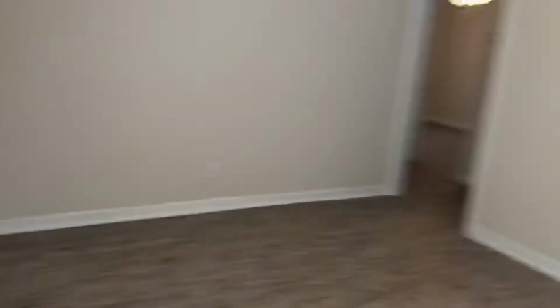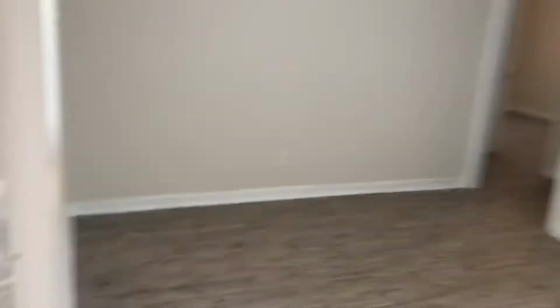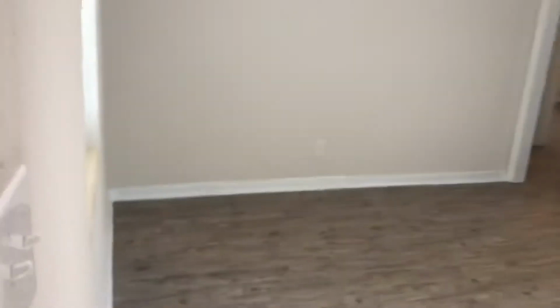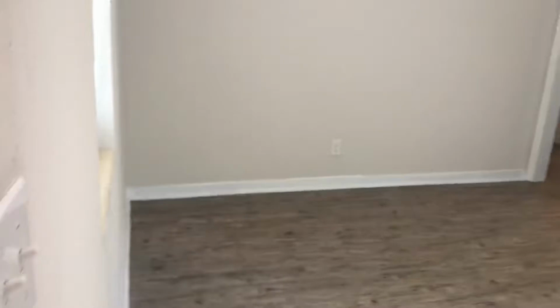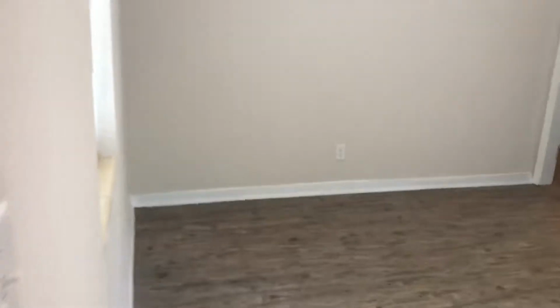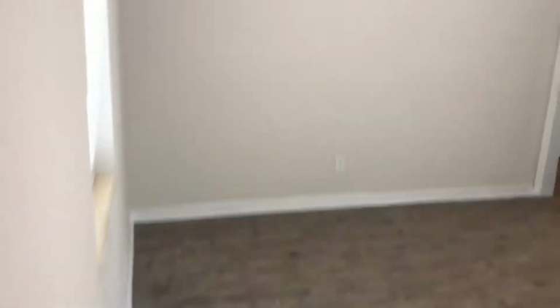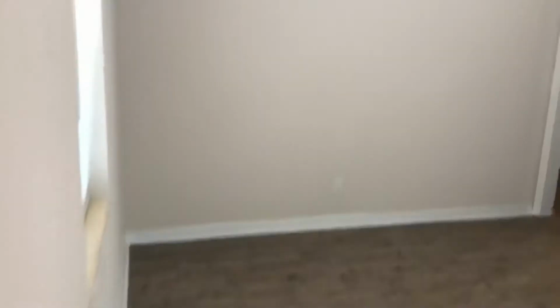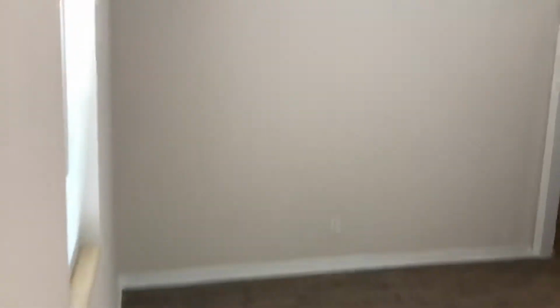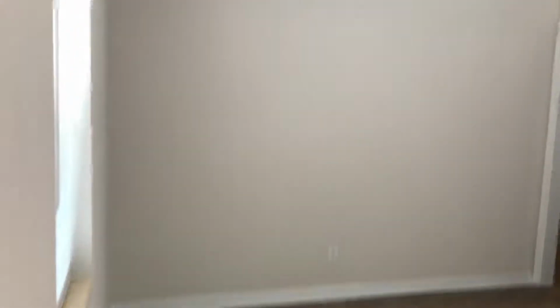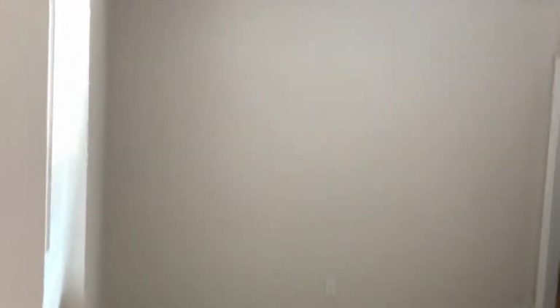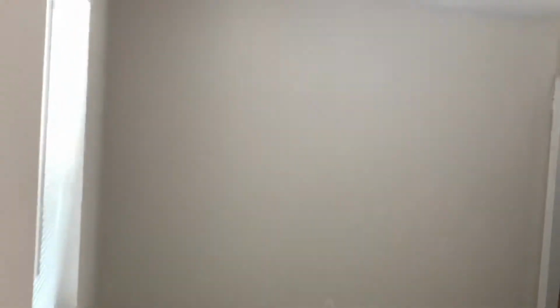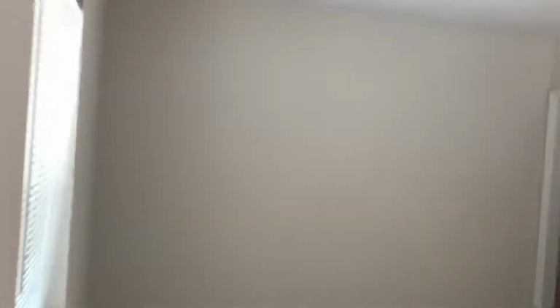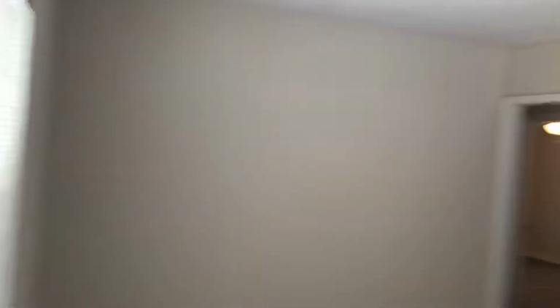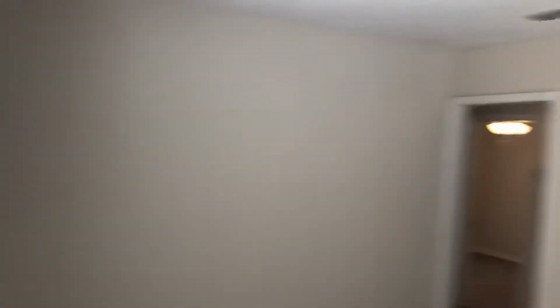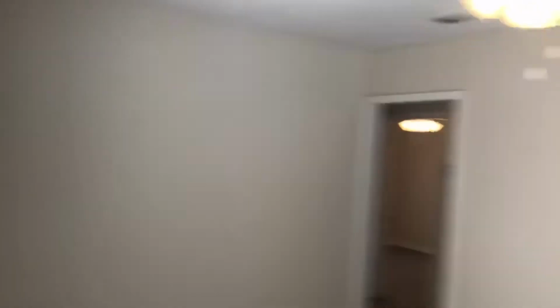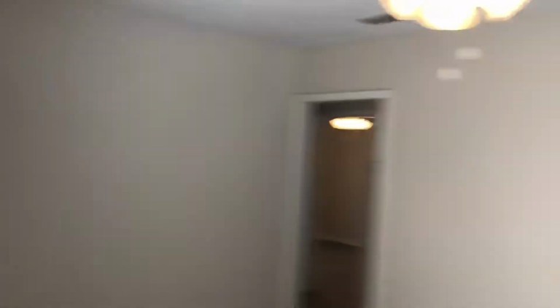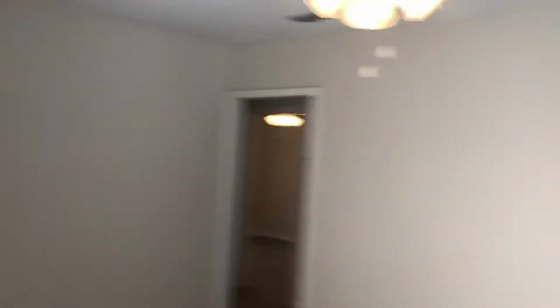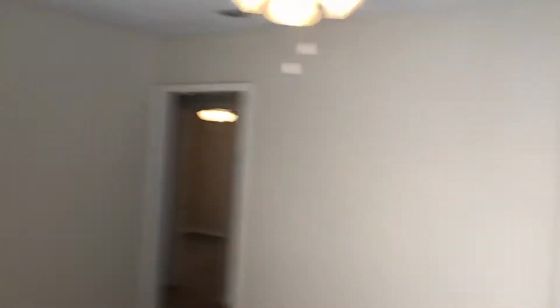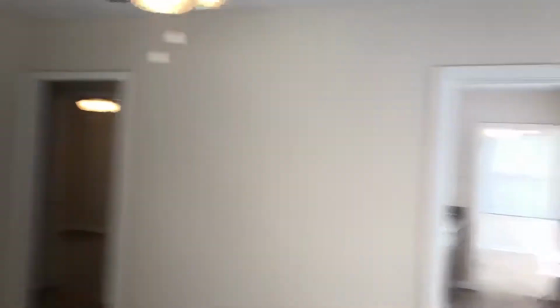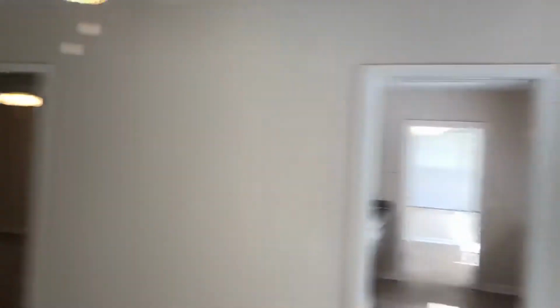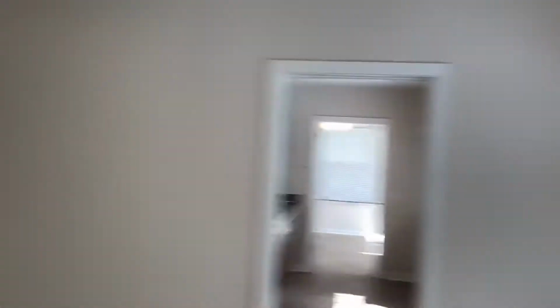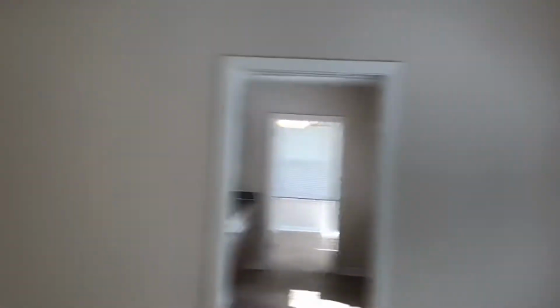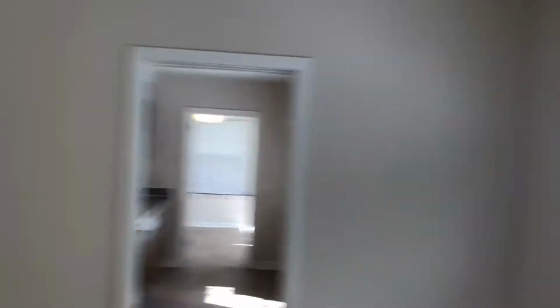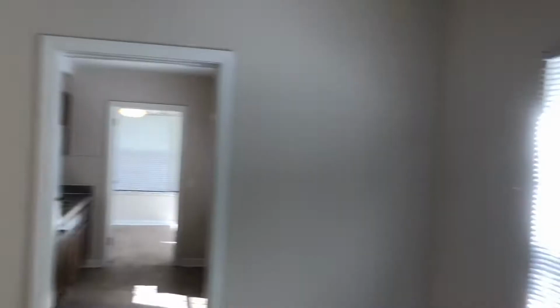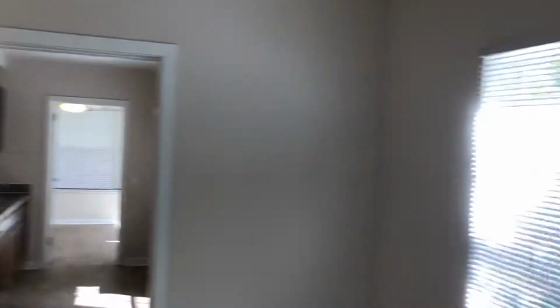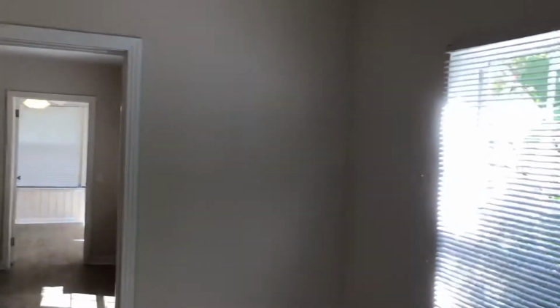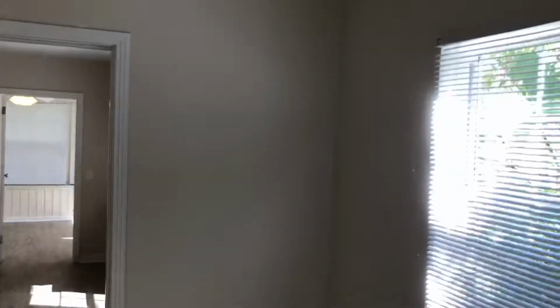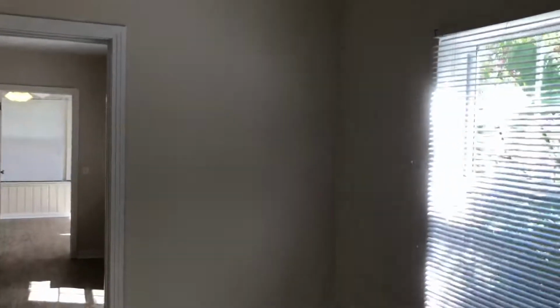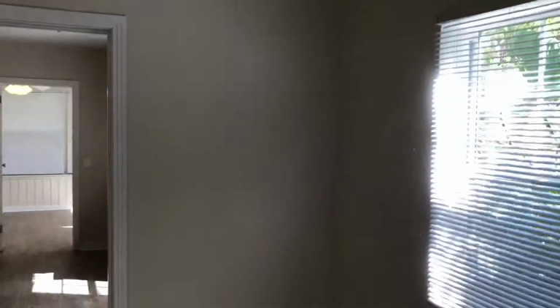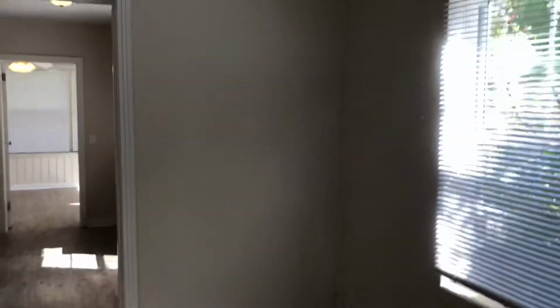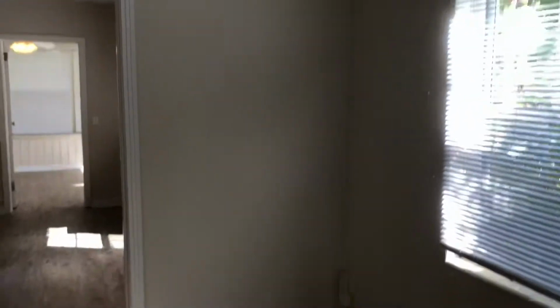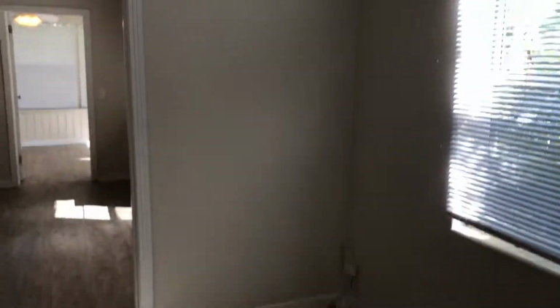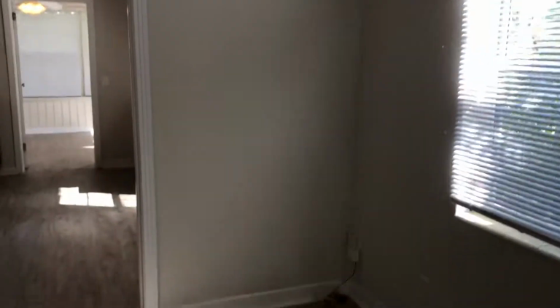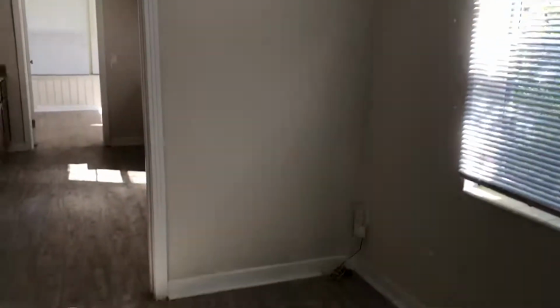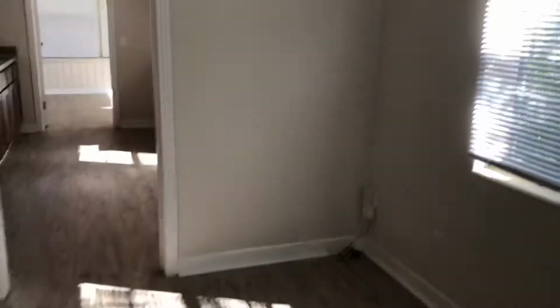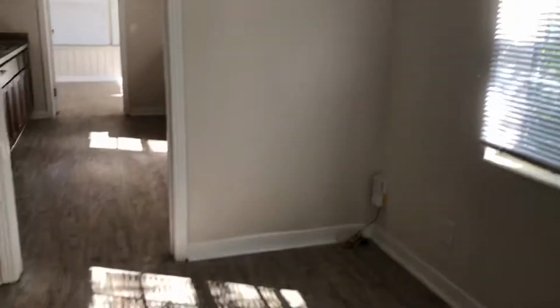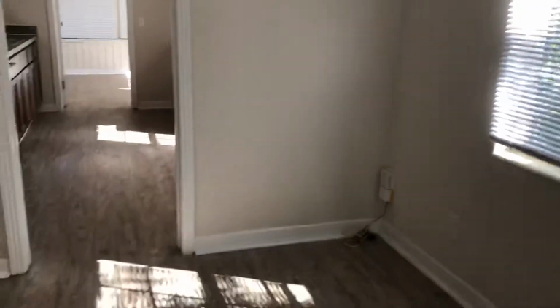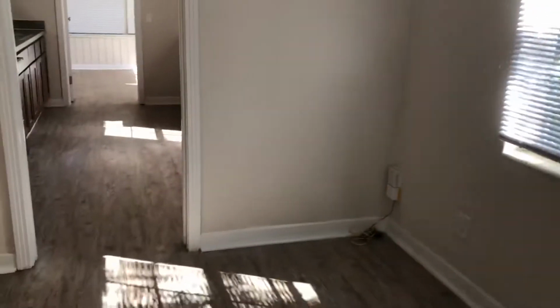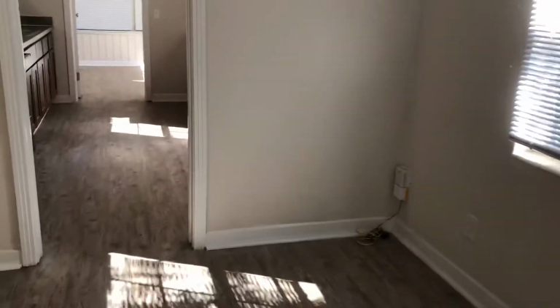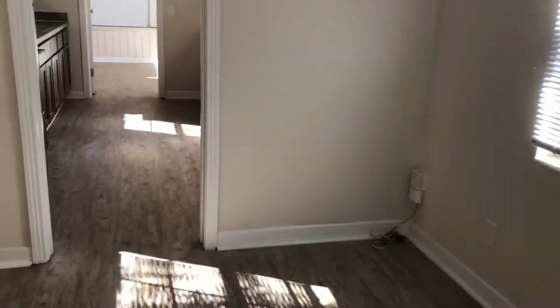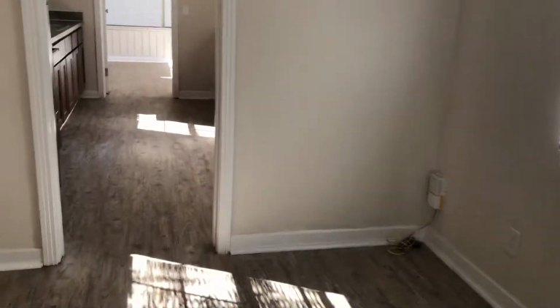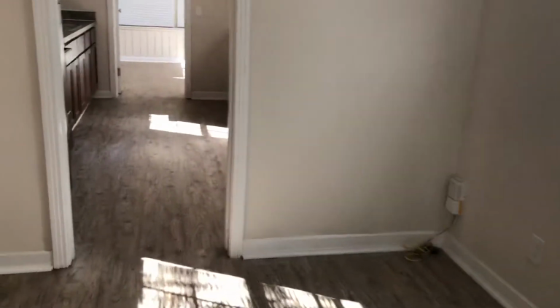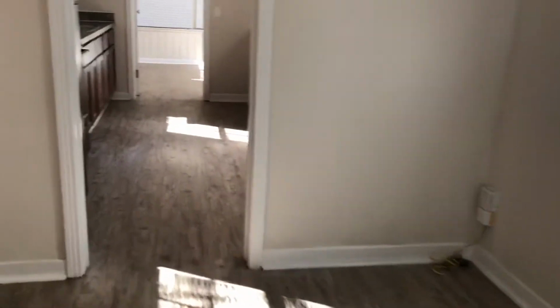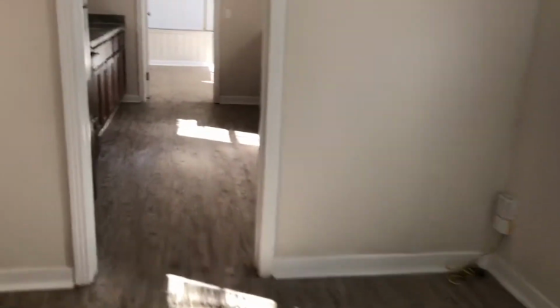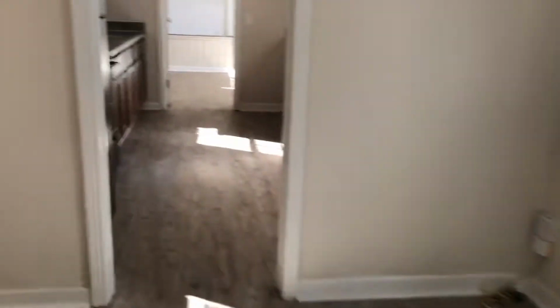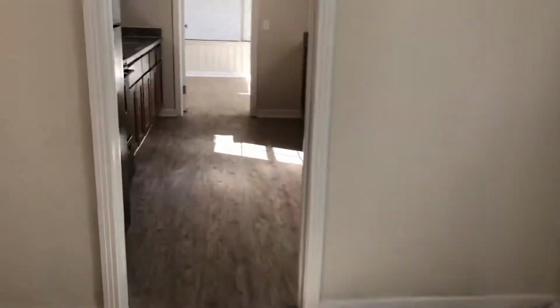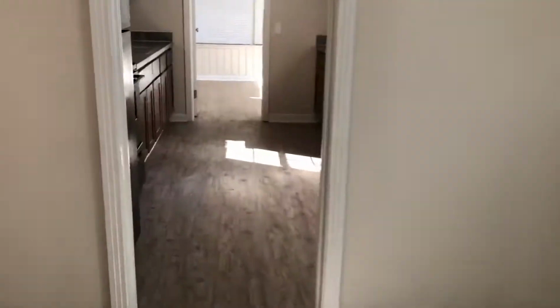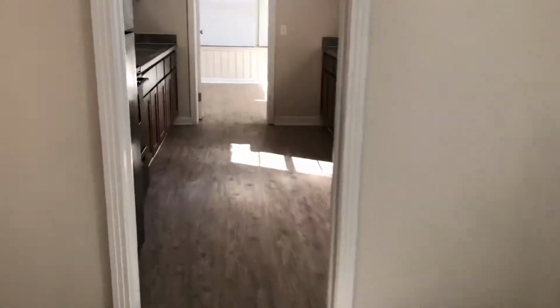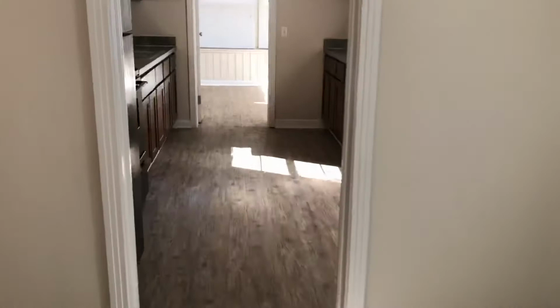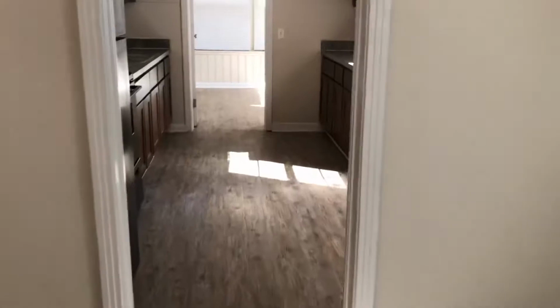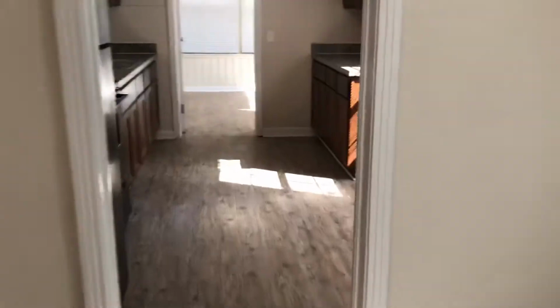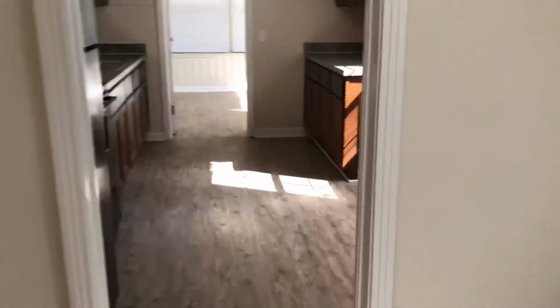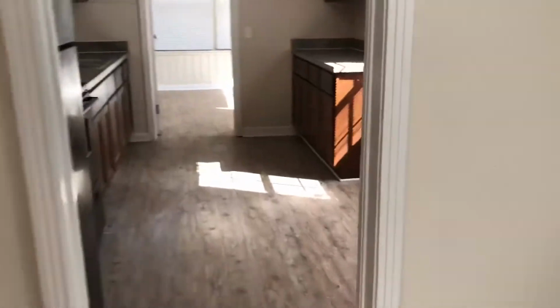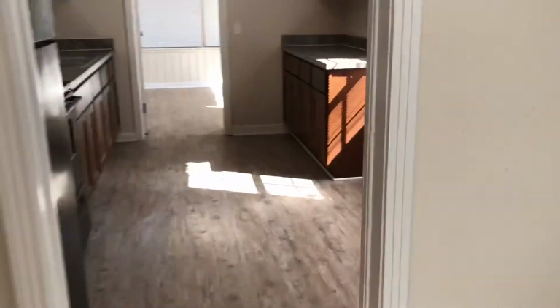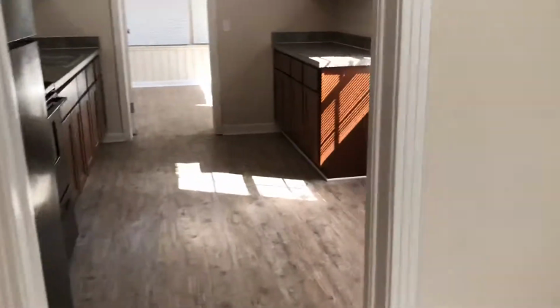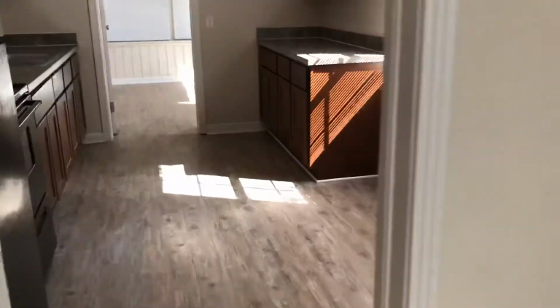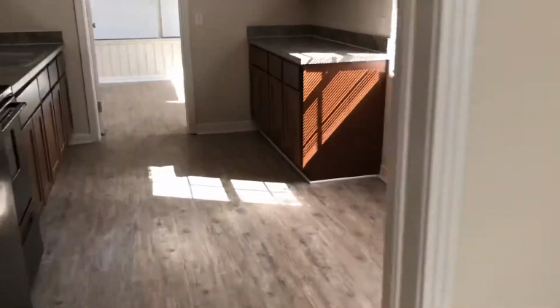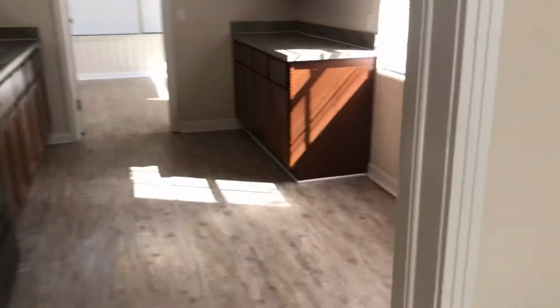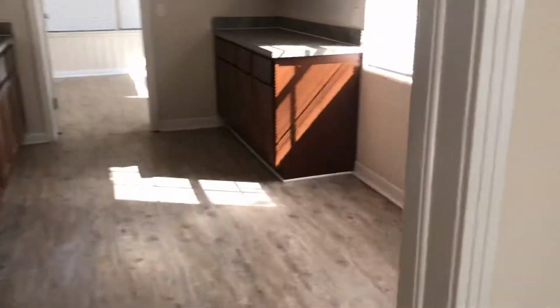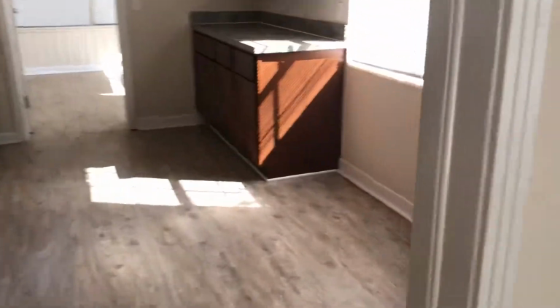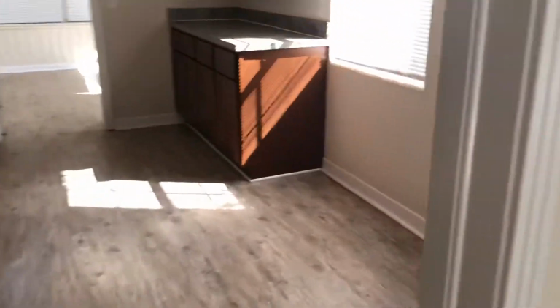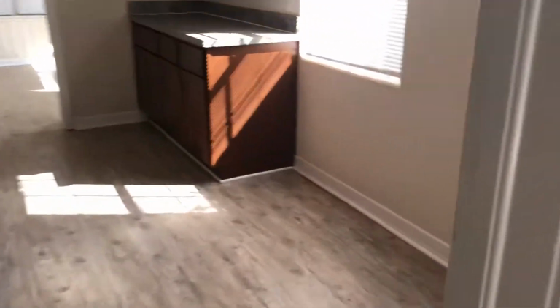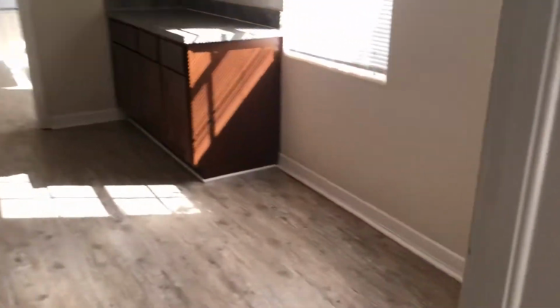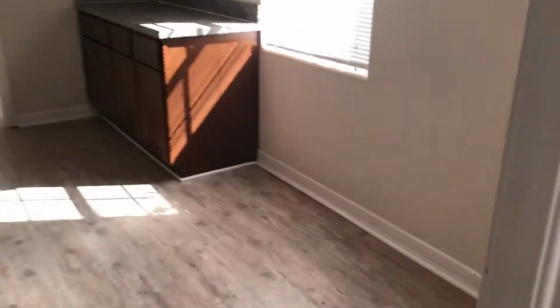As you first enter the home, we walk into your living room. We have installed new vinyl plank flooring throughout the home.